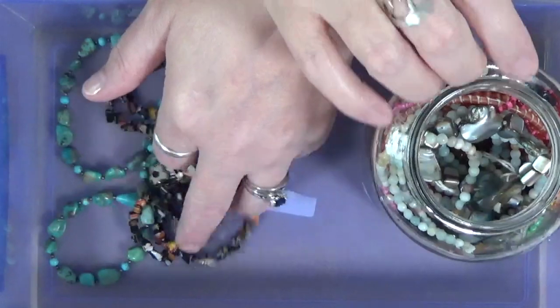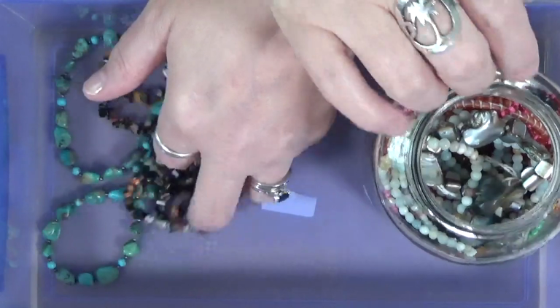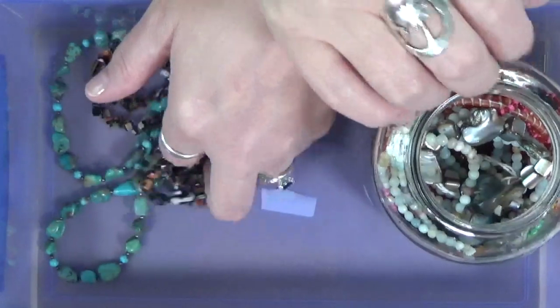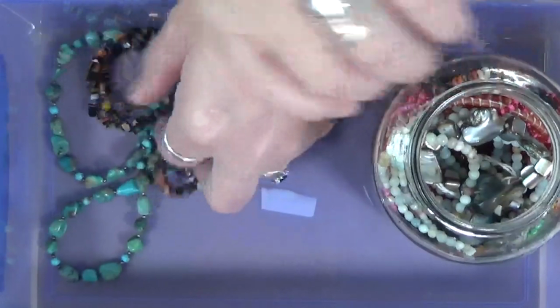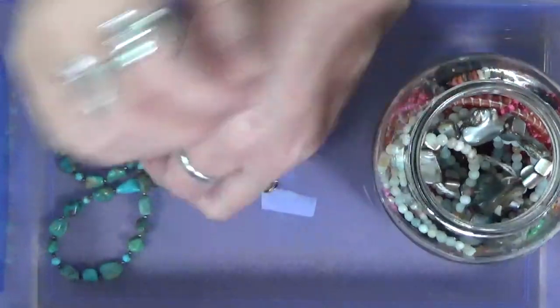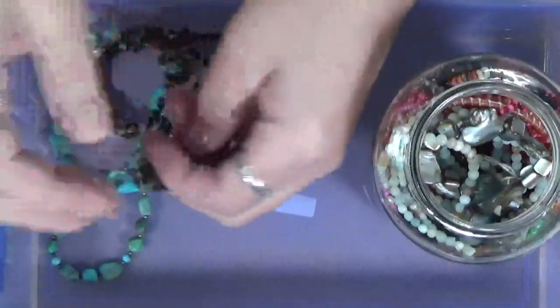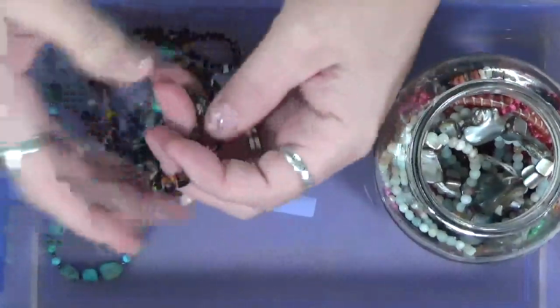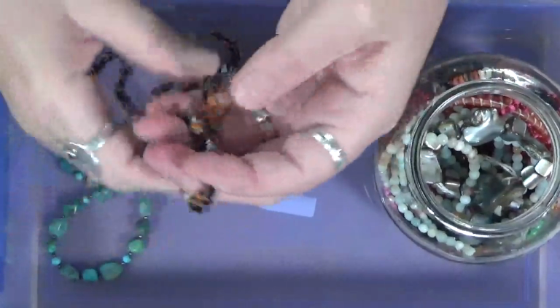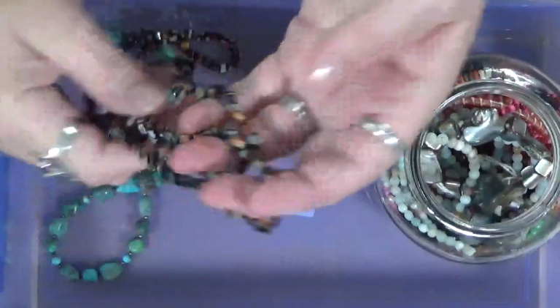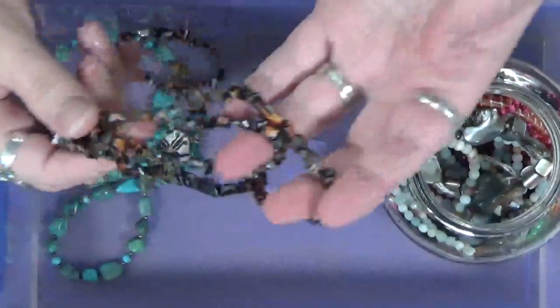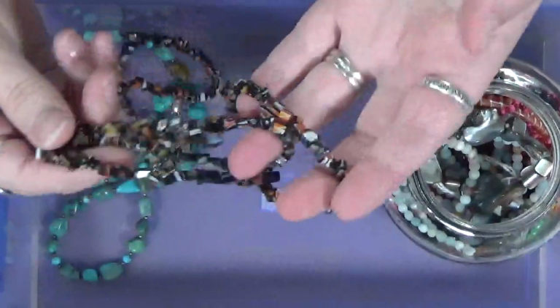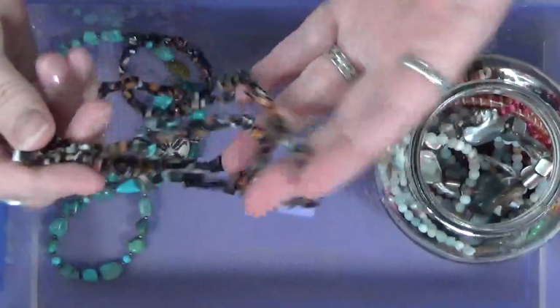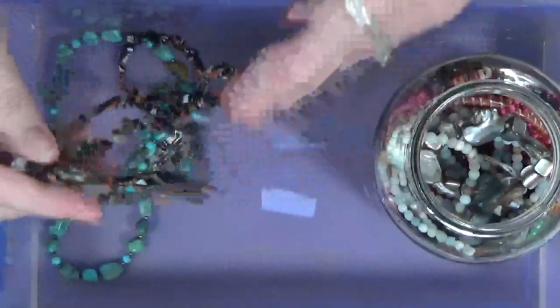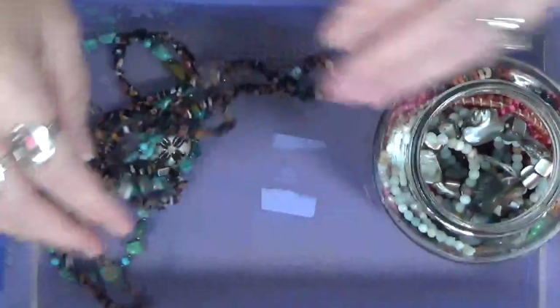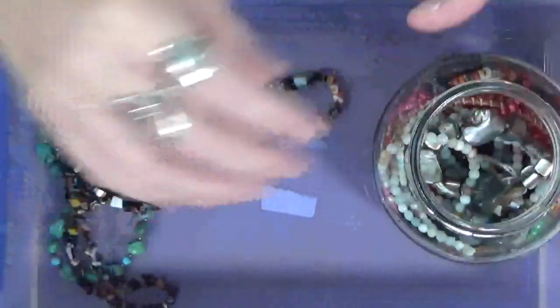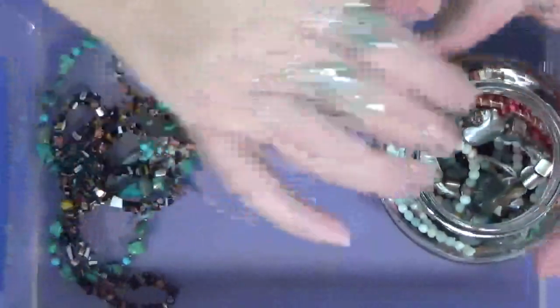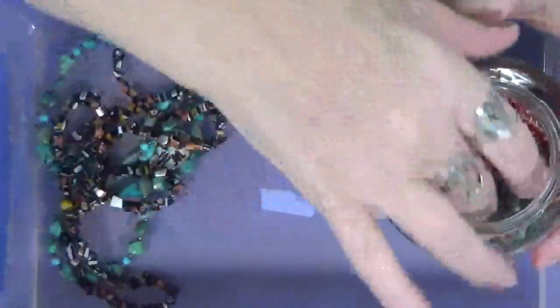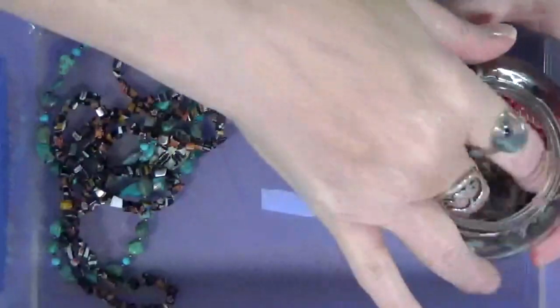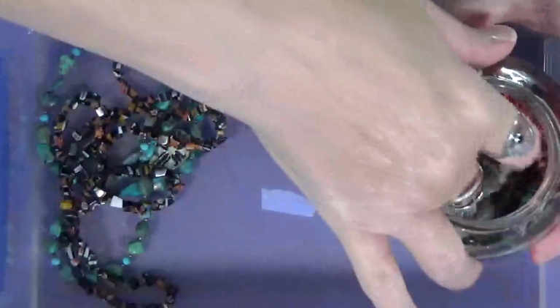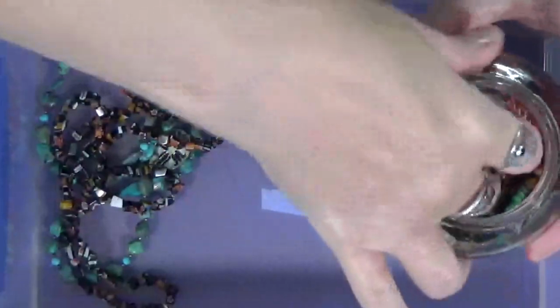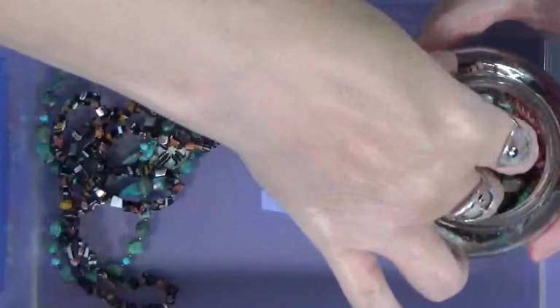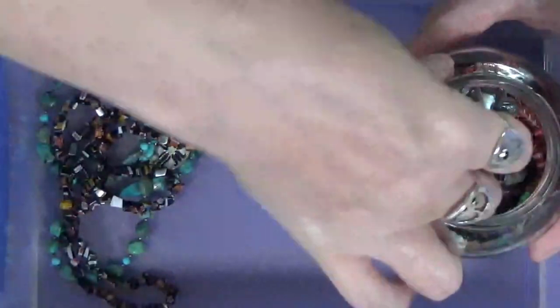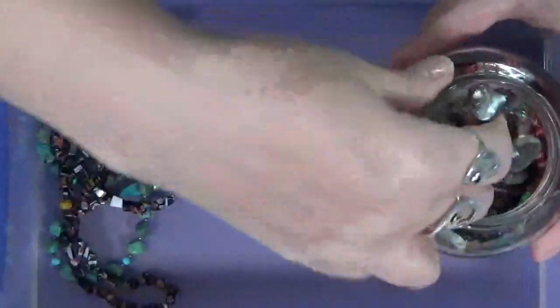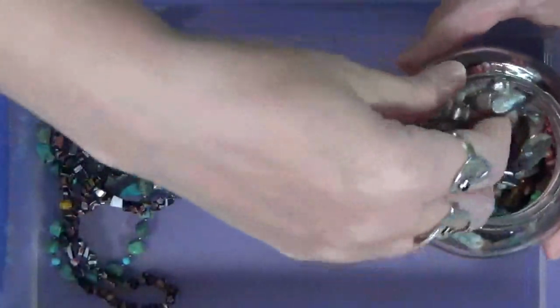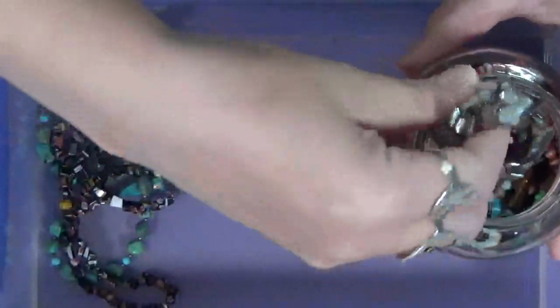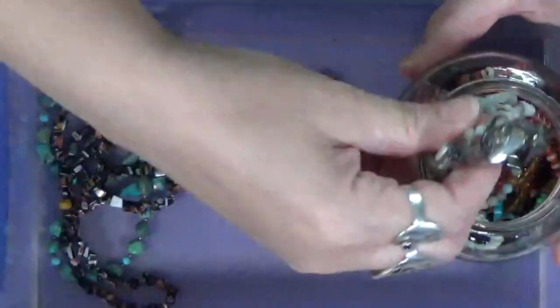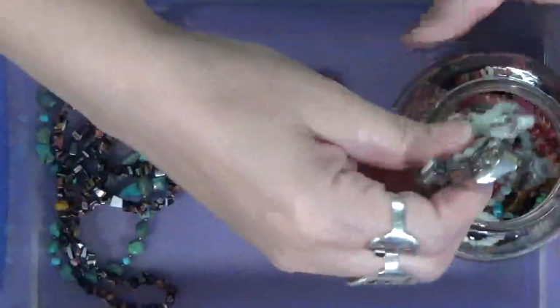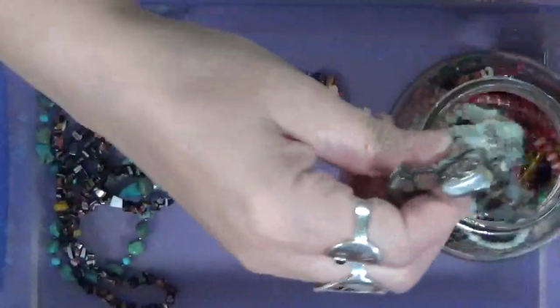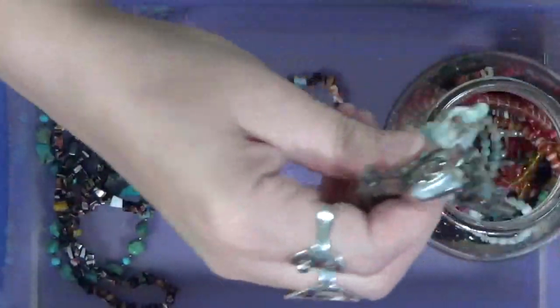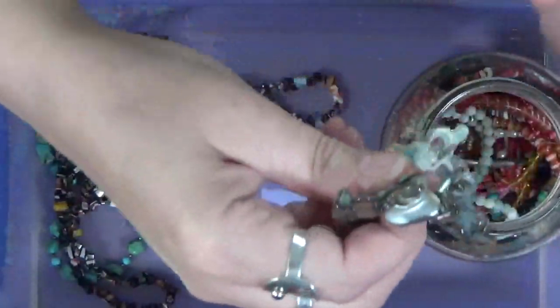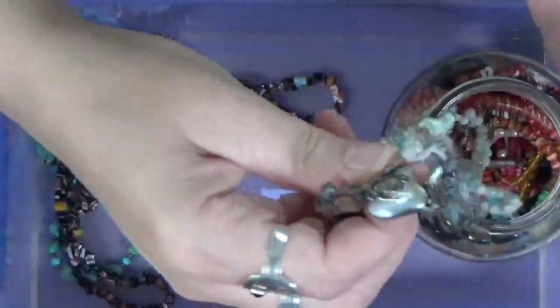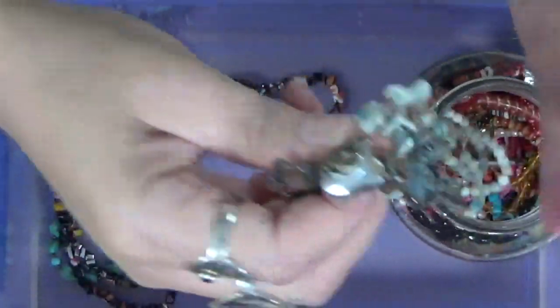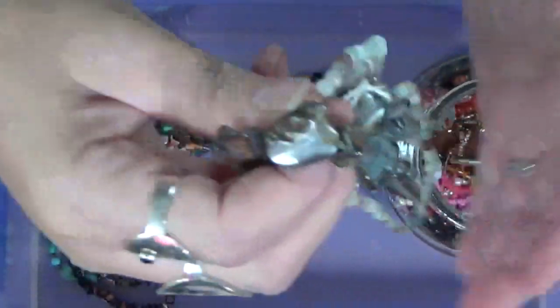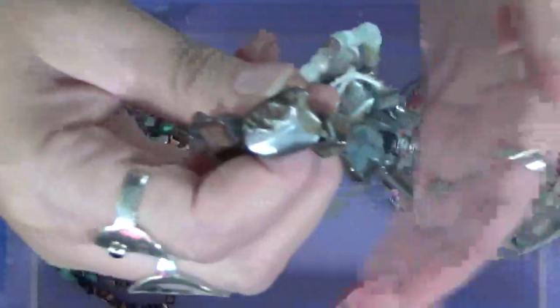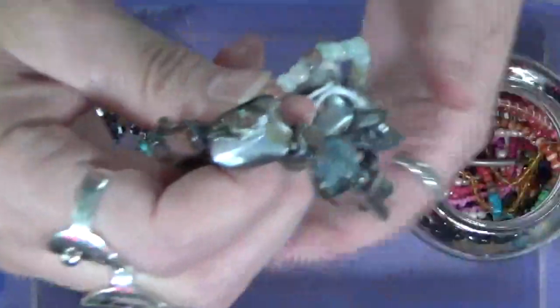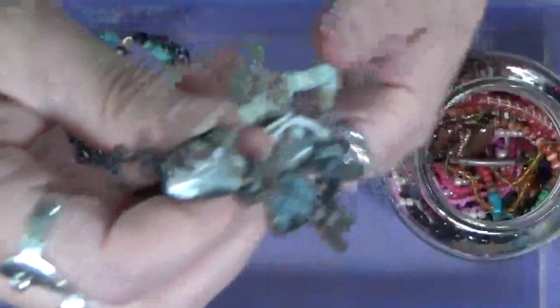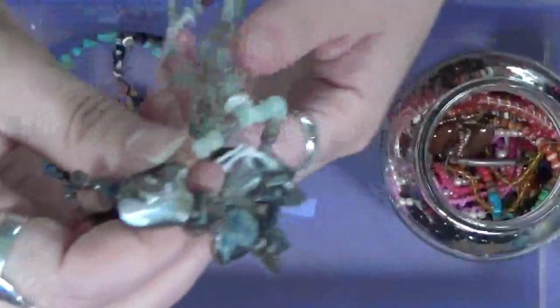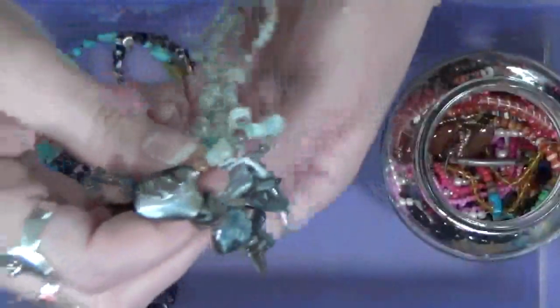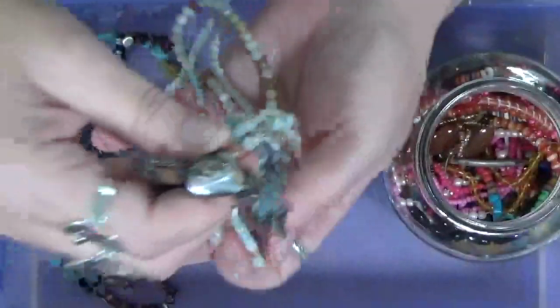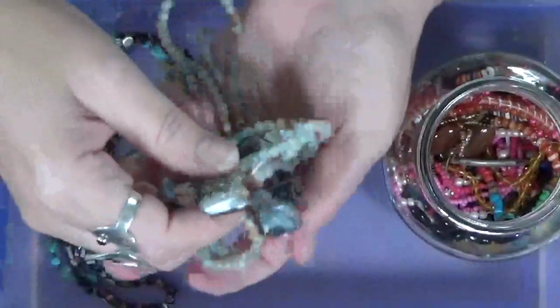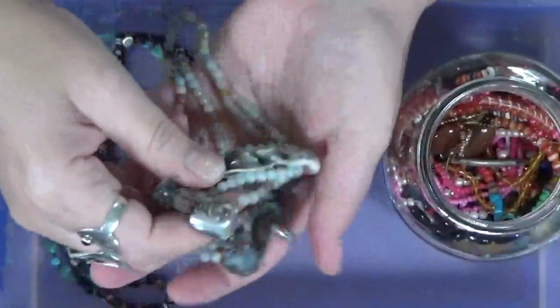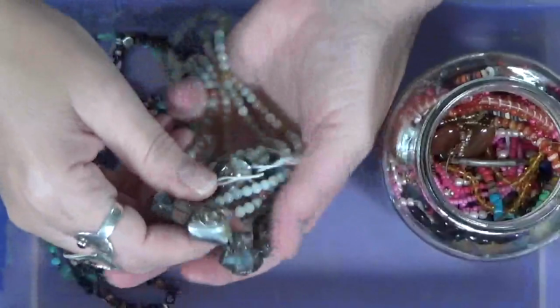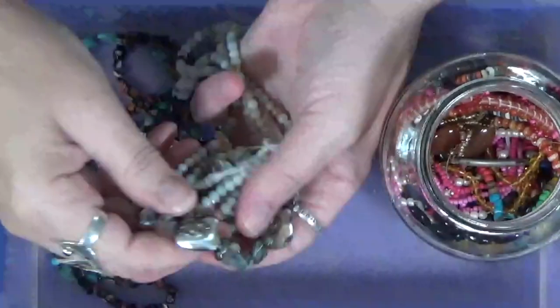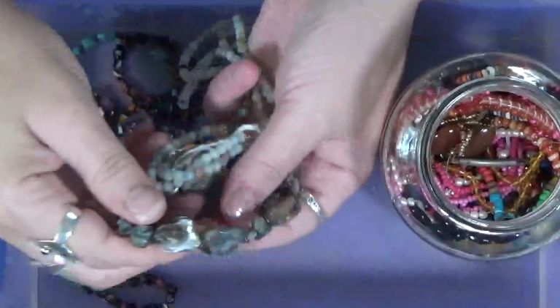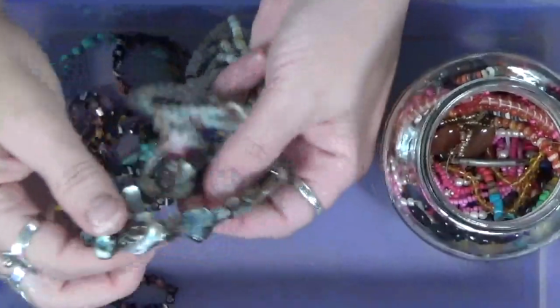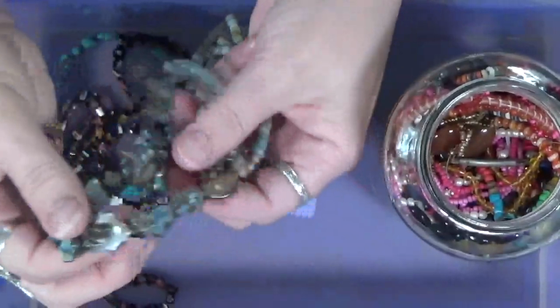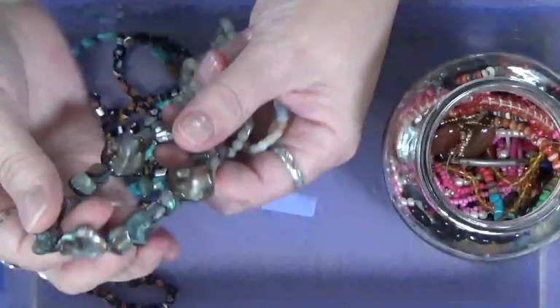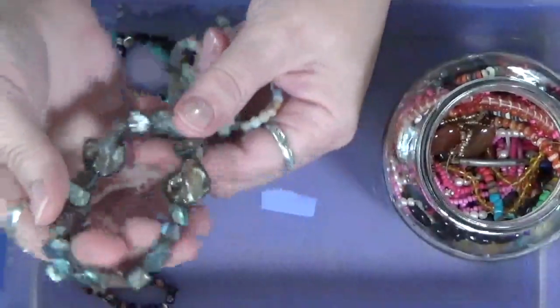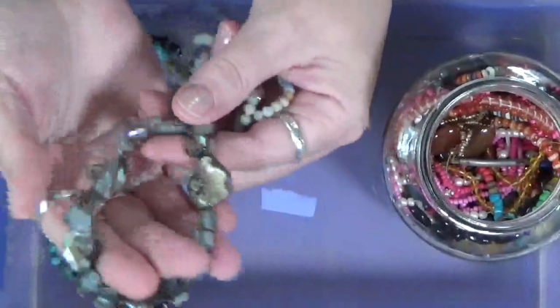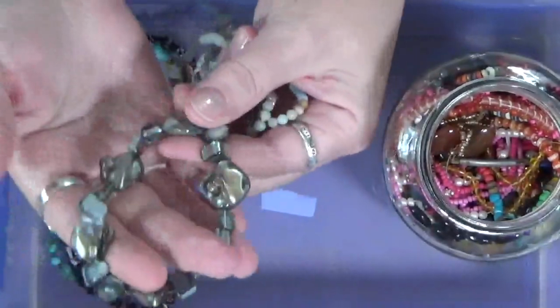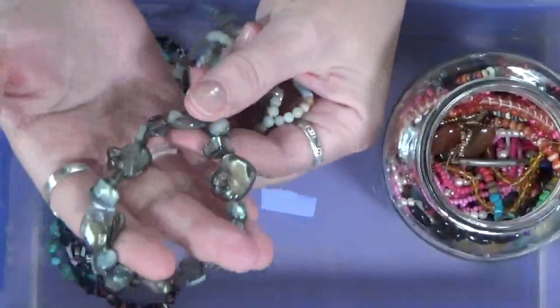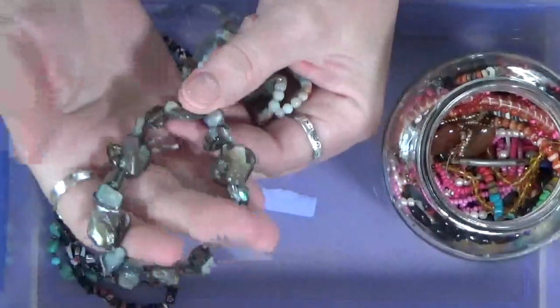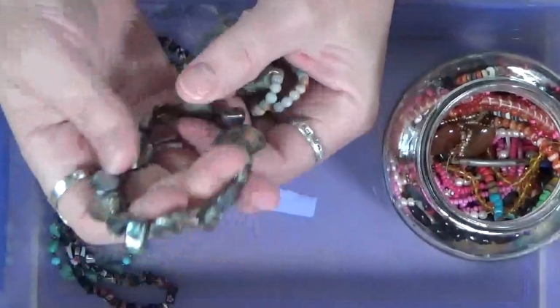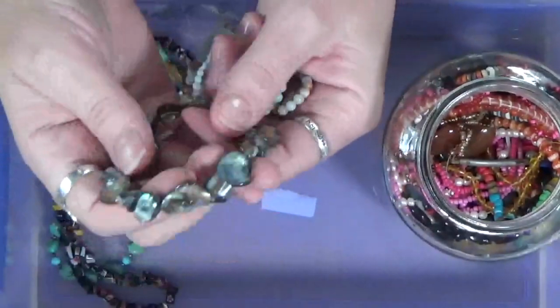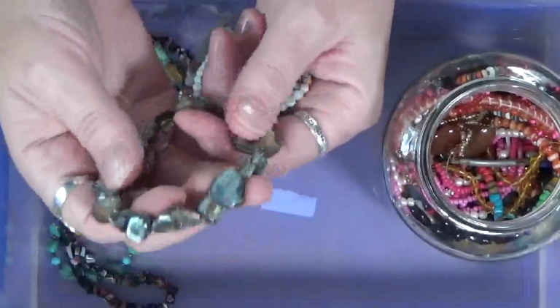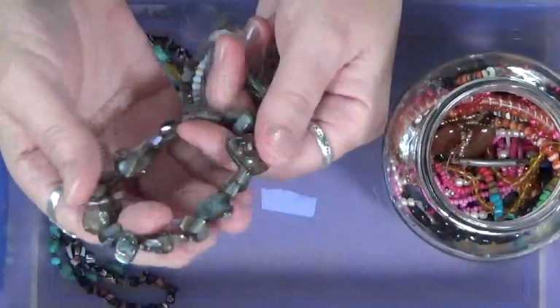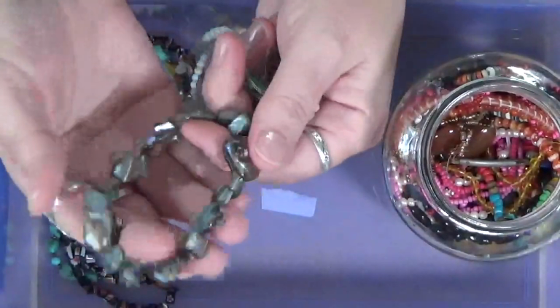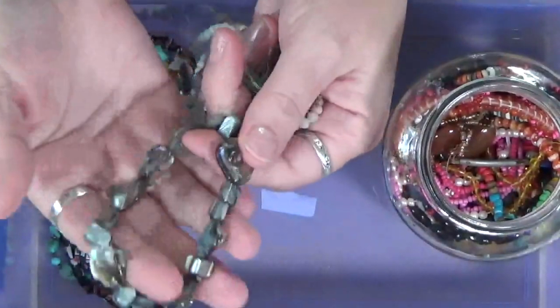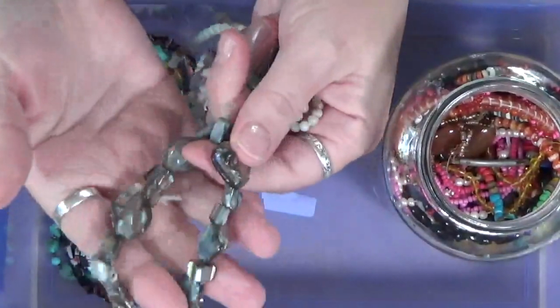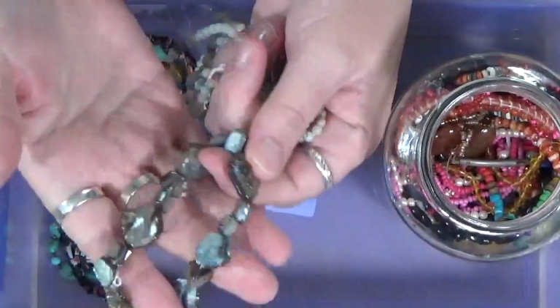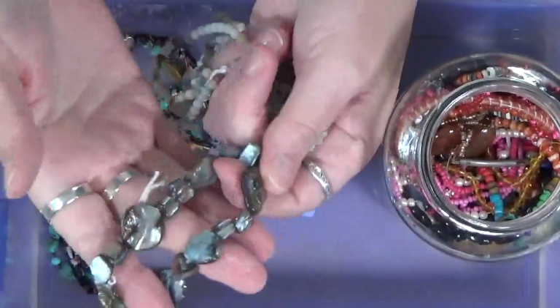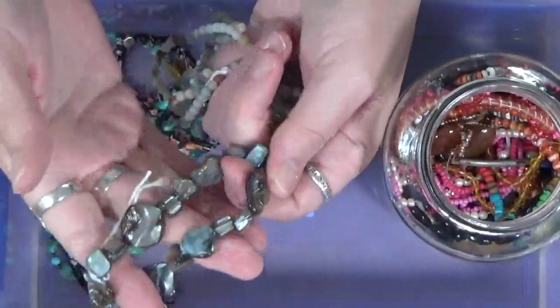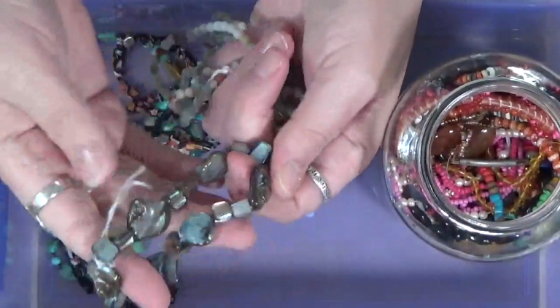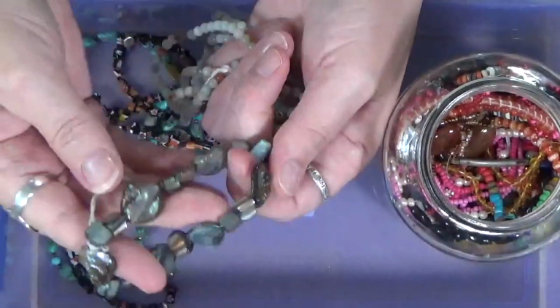All right, so those are really cool. Let's see what else we've got. Oh my gosh, lots of beads. Look at these. These are pretty.